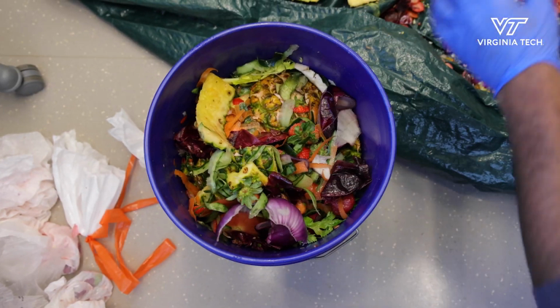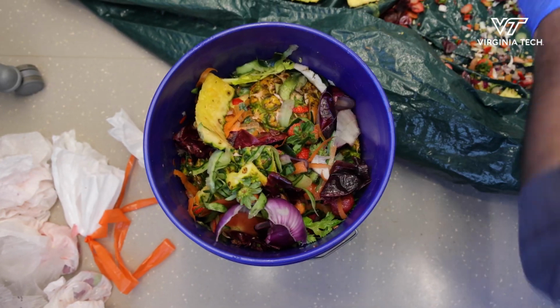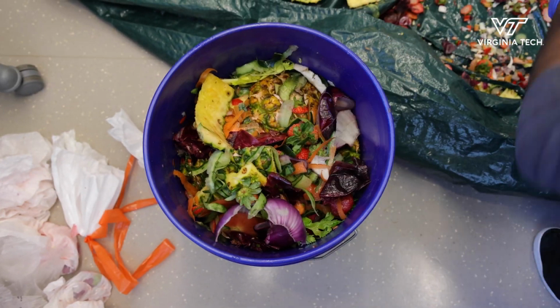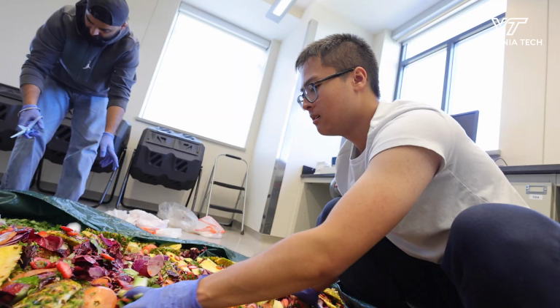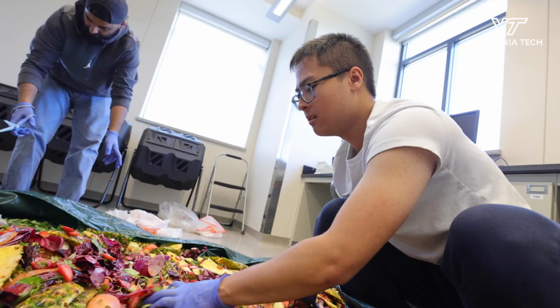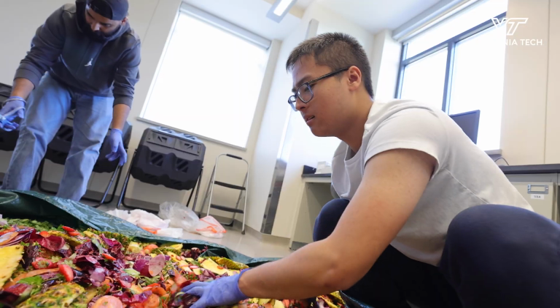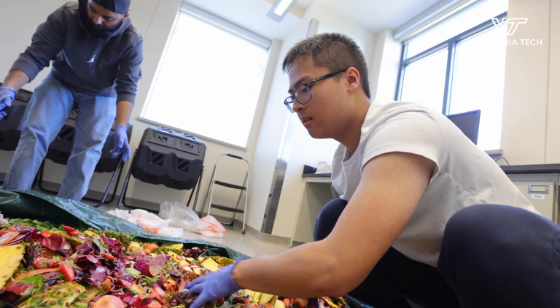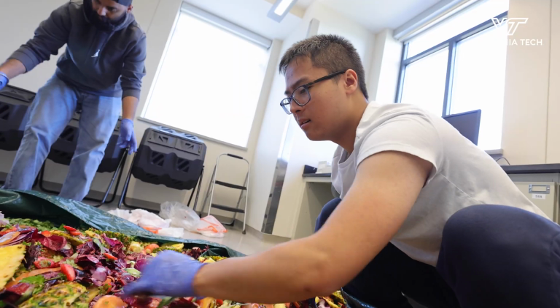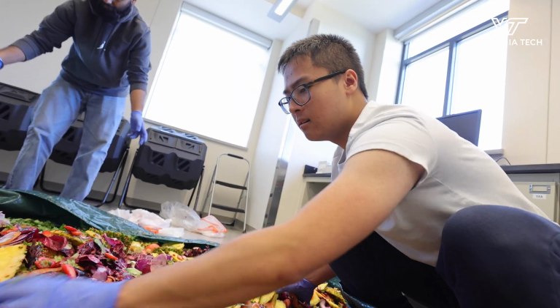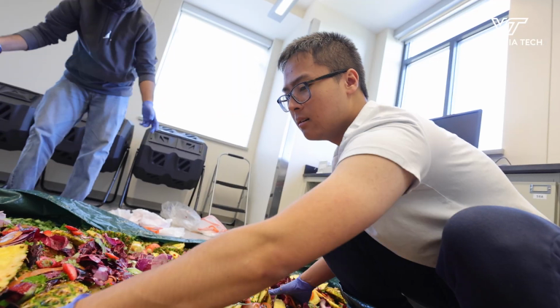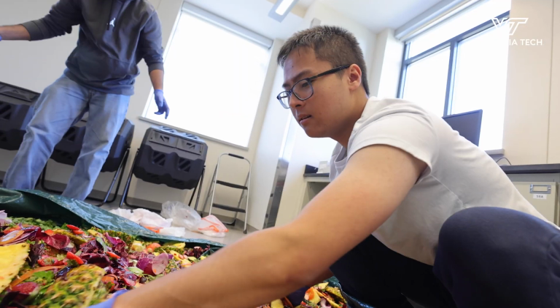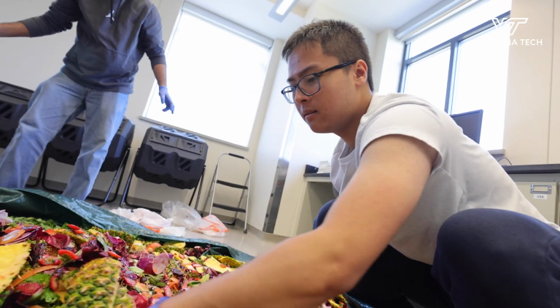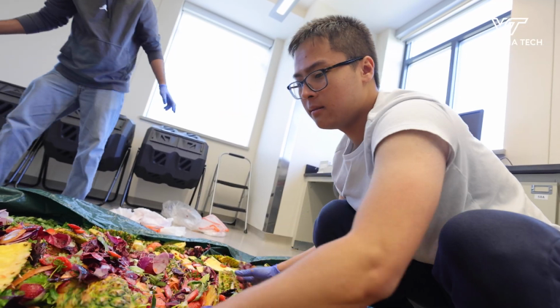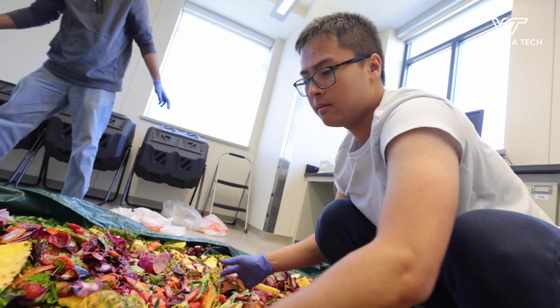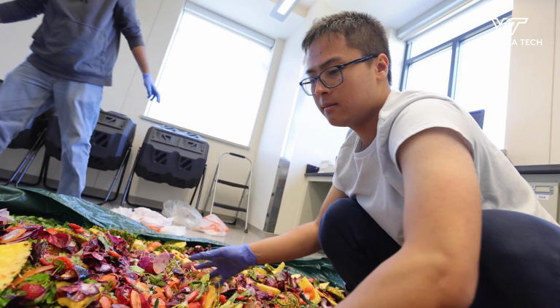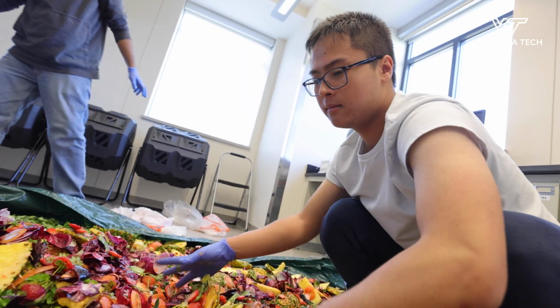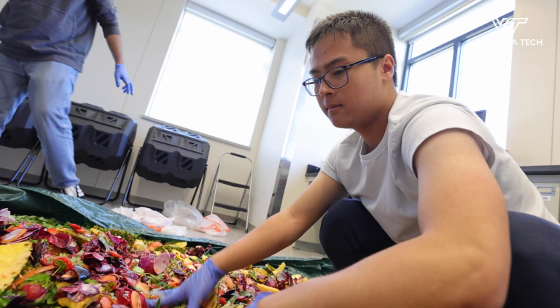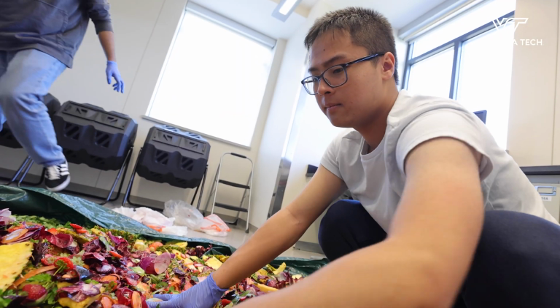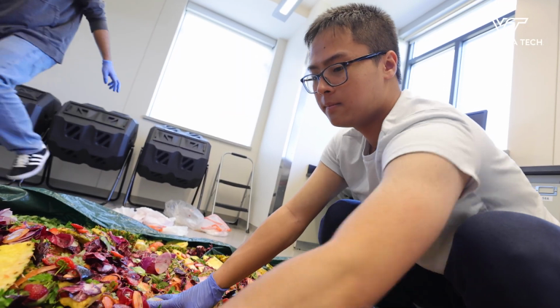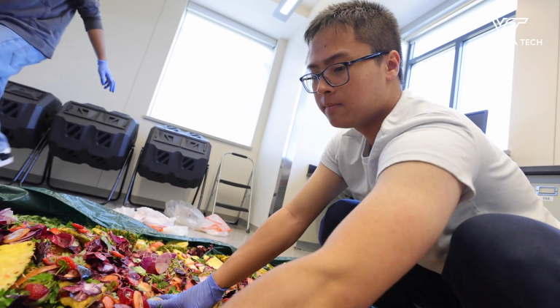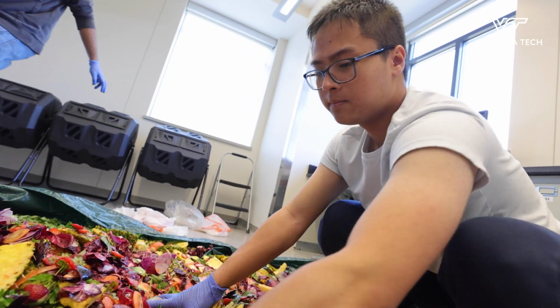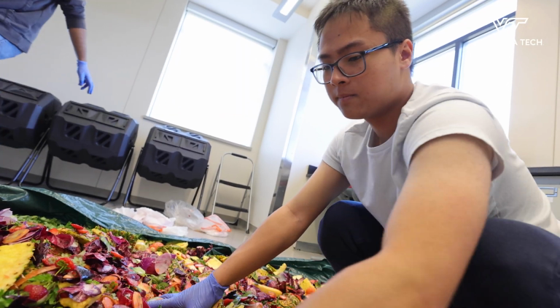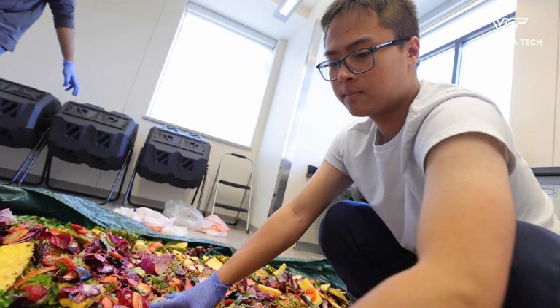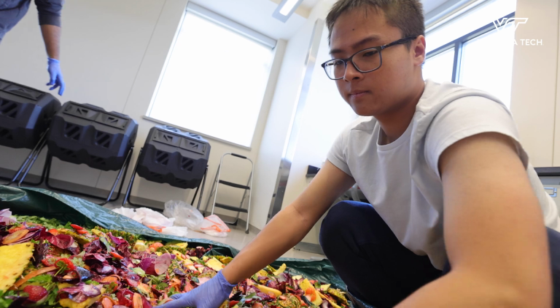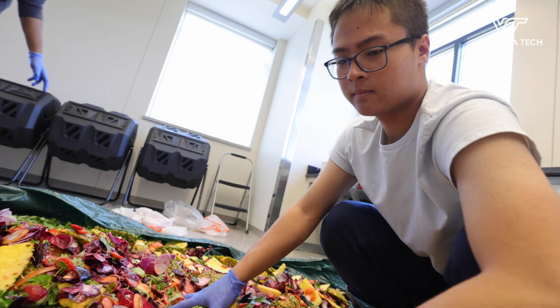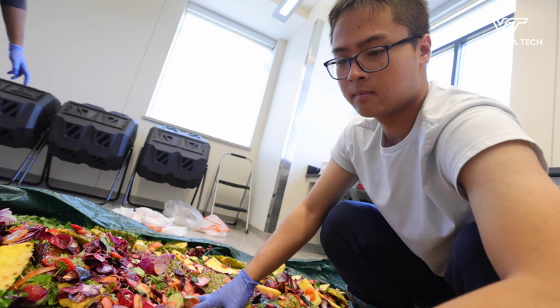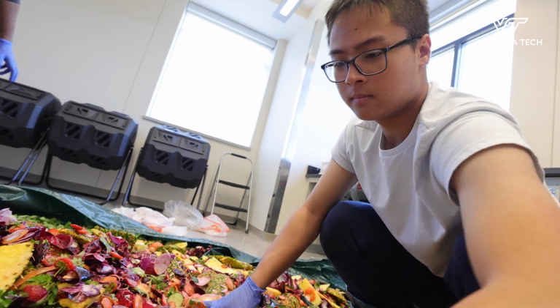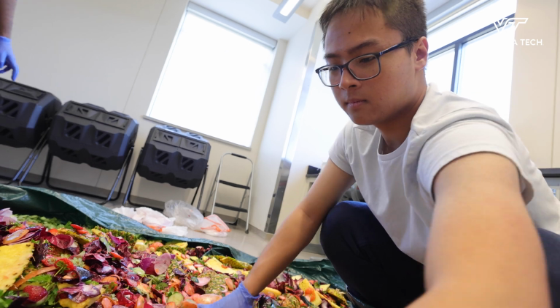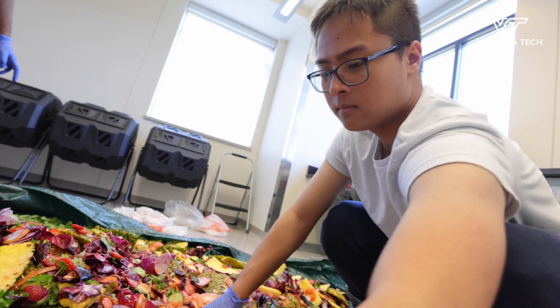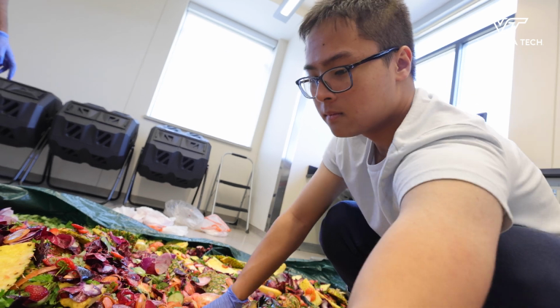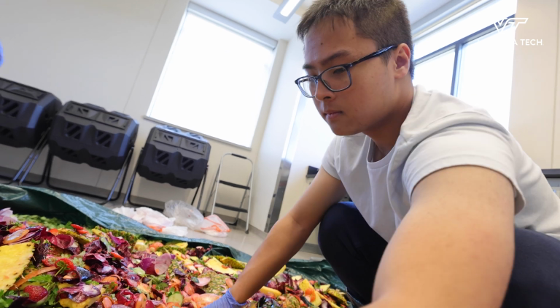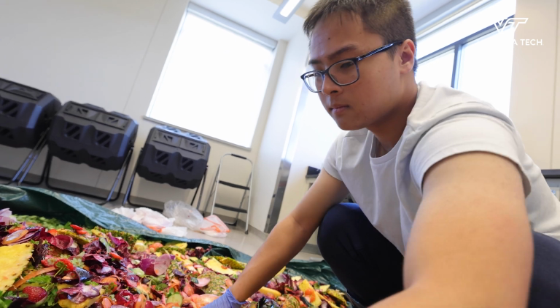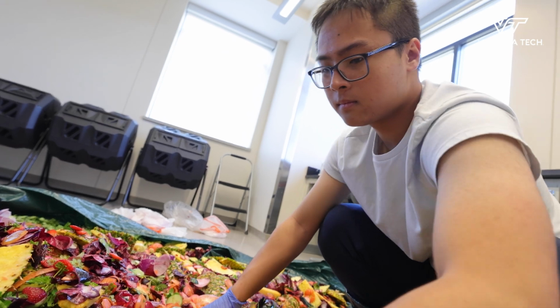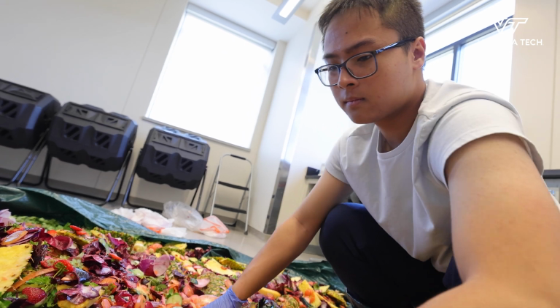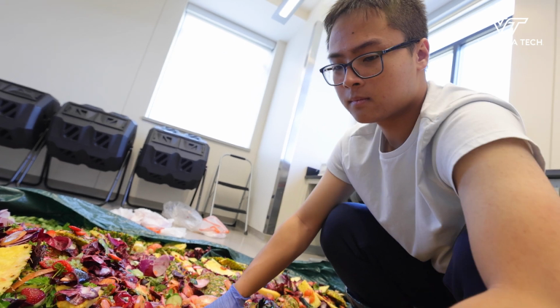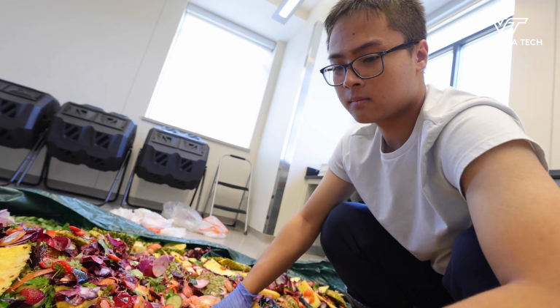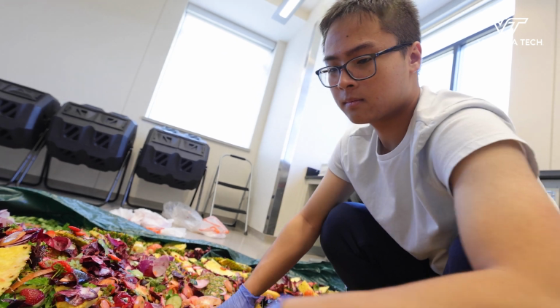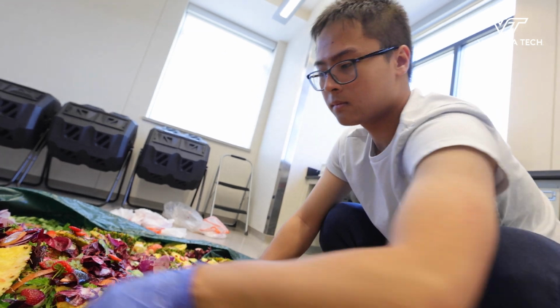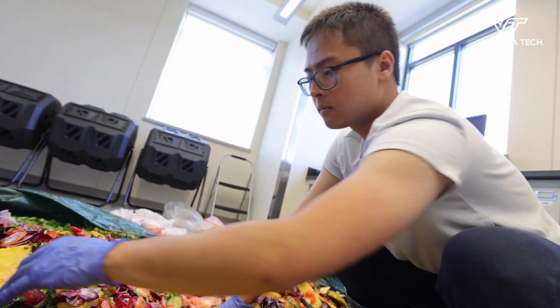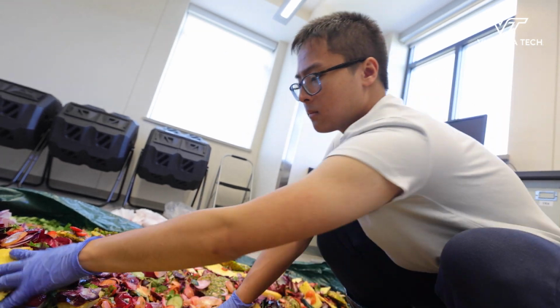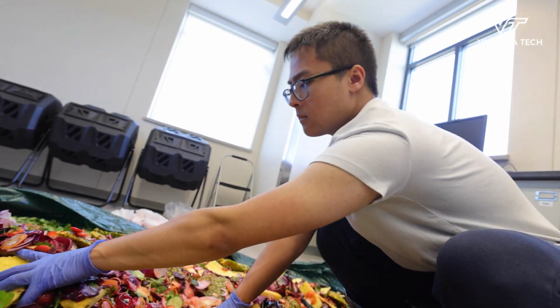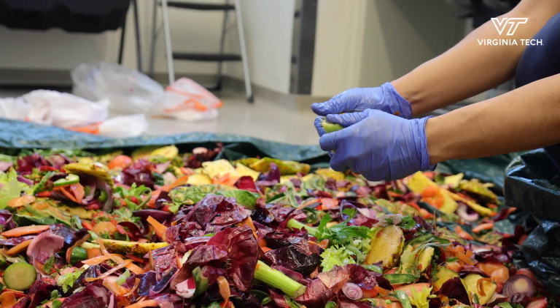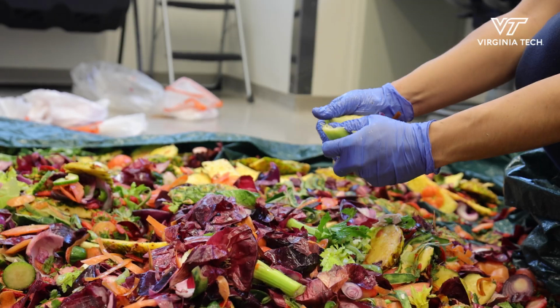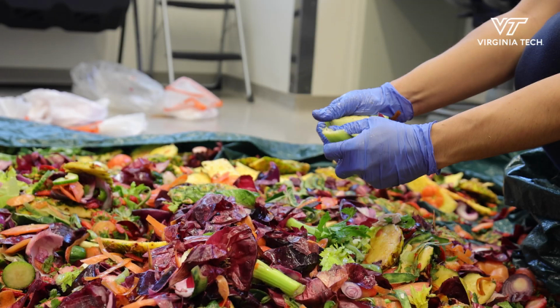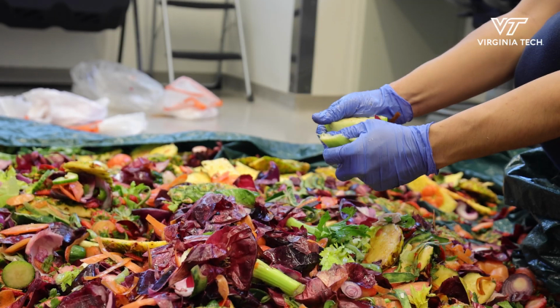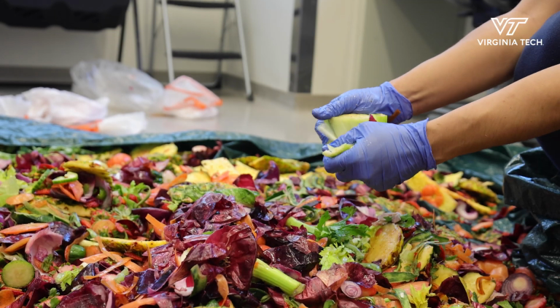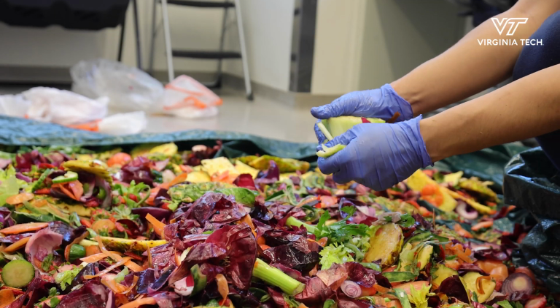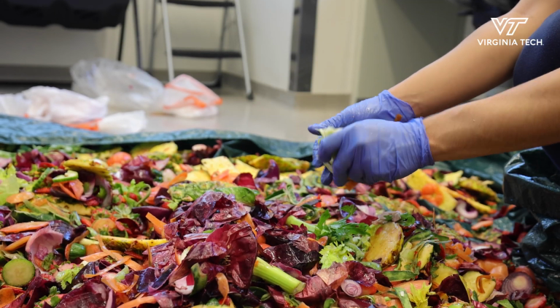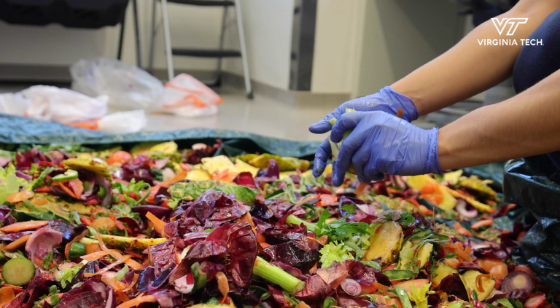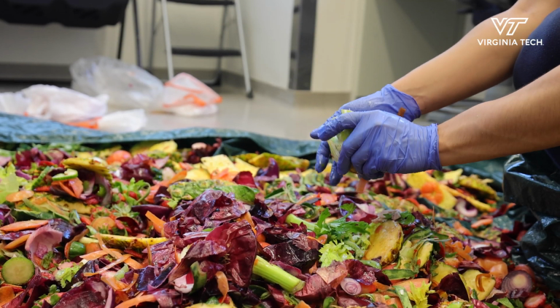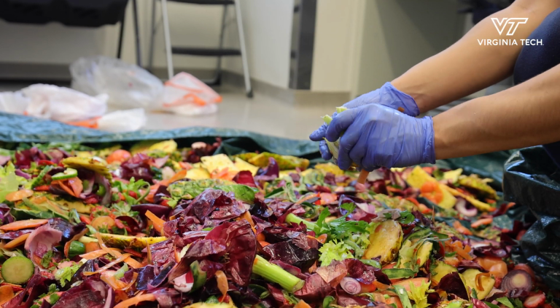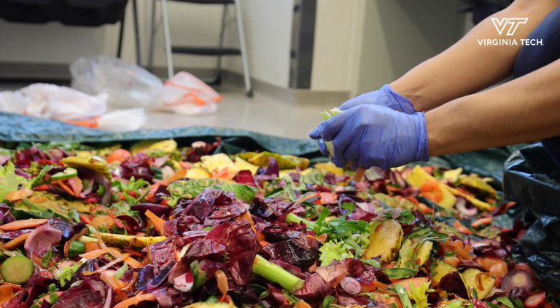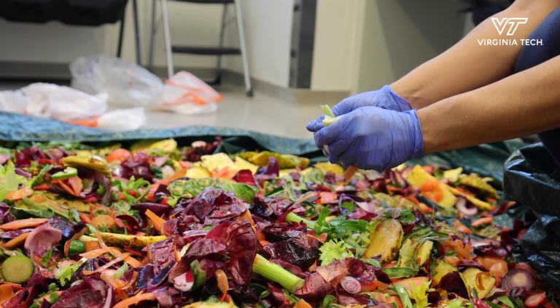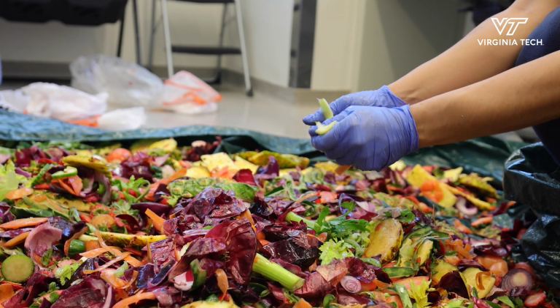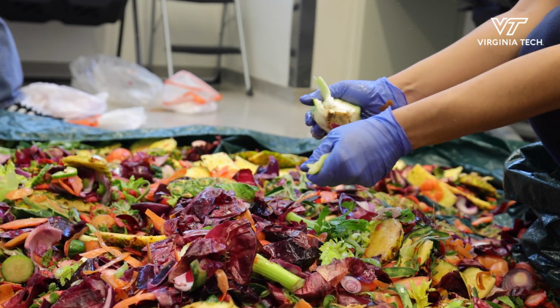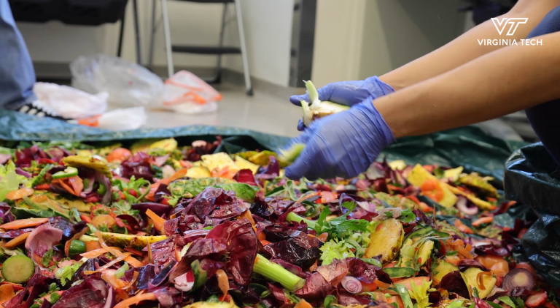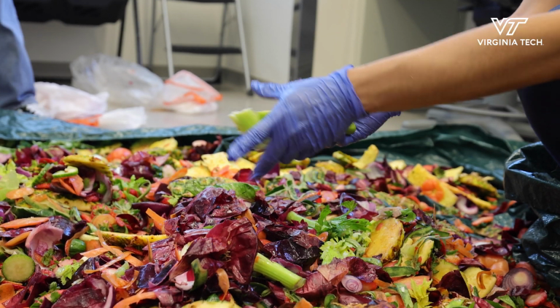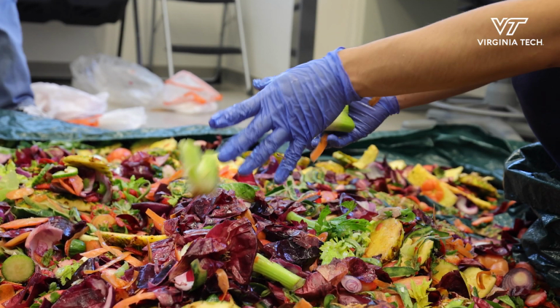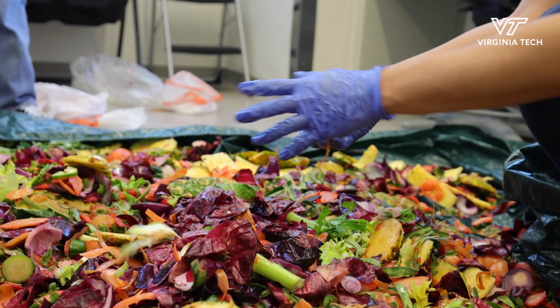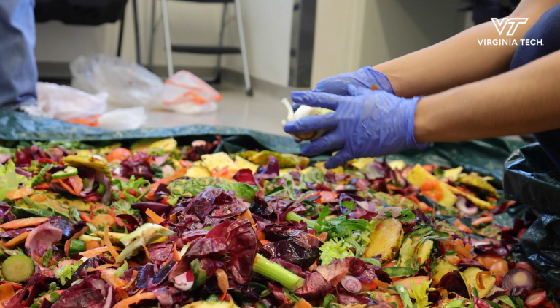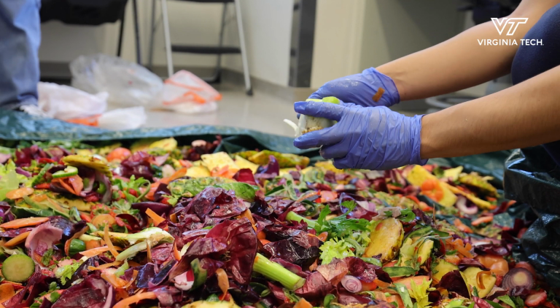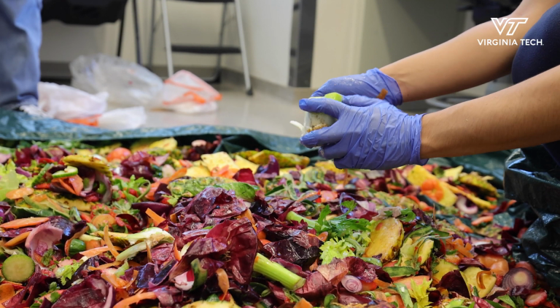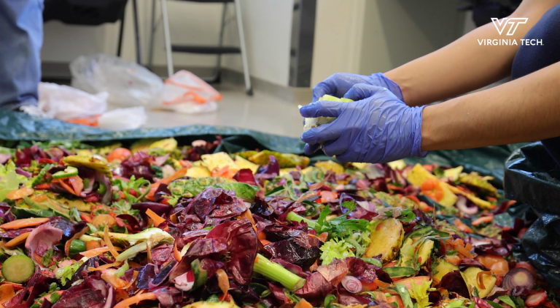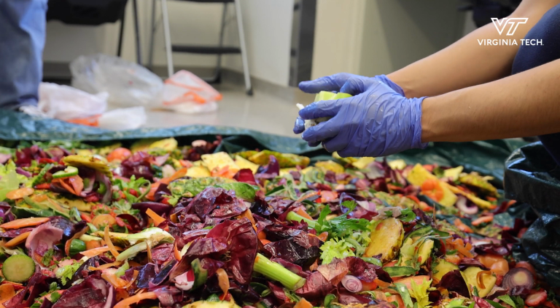My name is Brian T. I'm majoring in sustainable biomaterials, minoring in chemistry and green engineering.